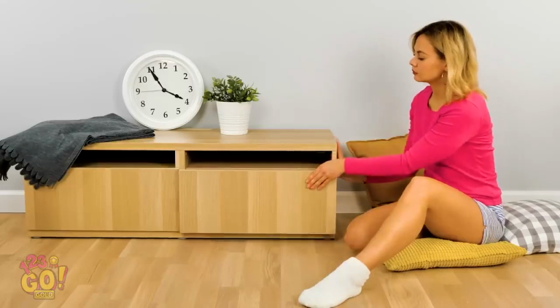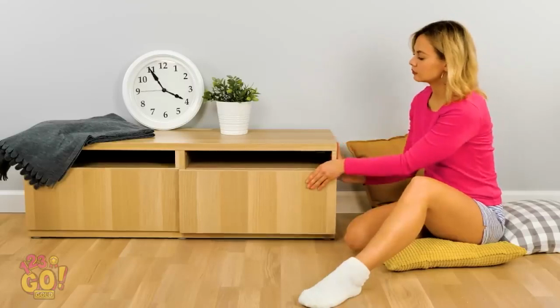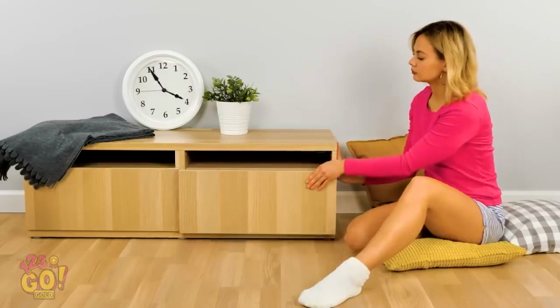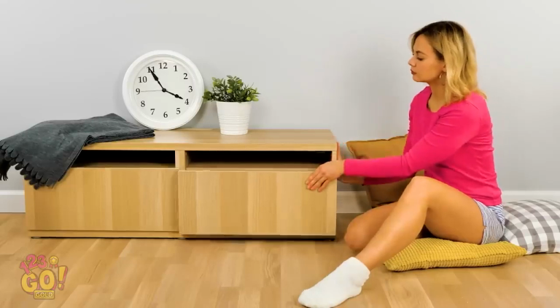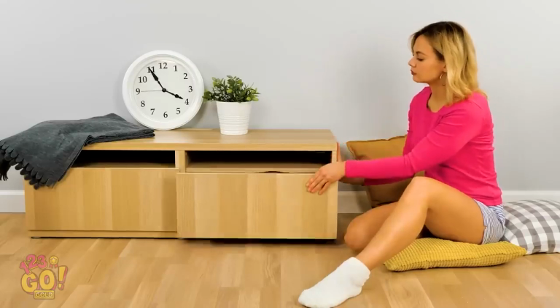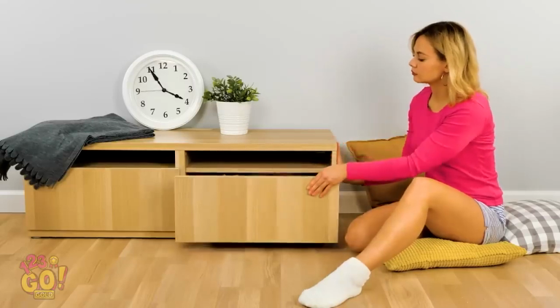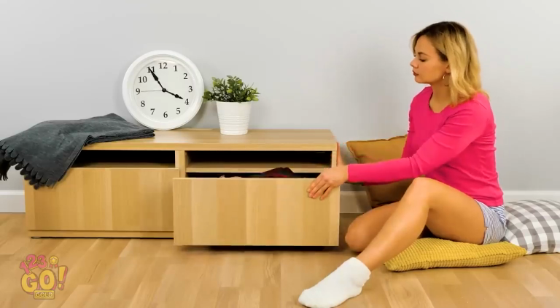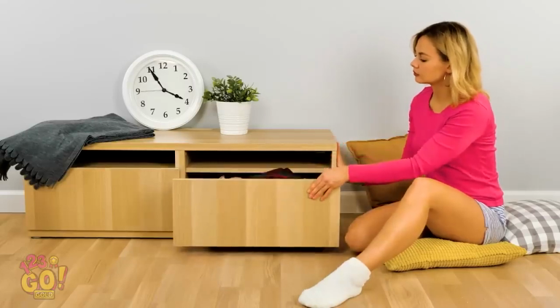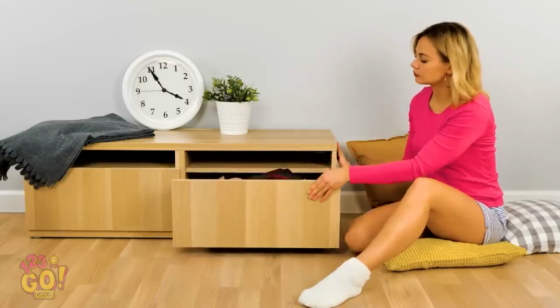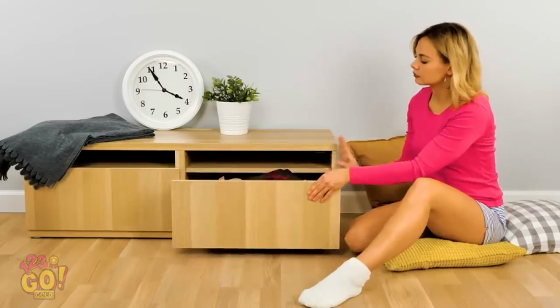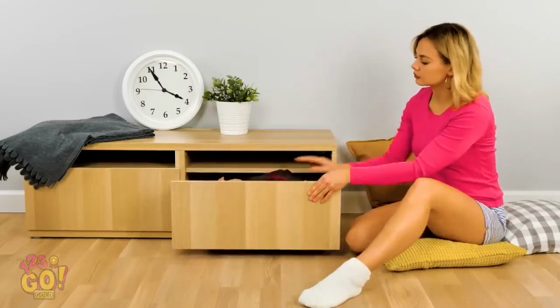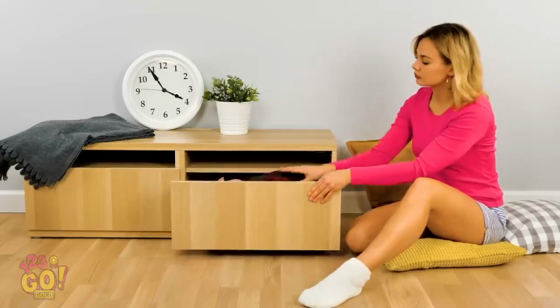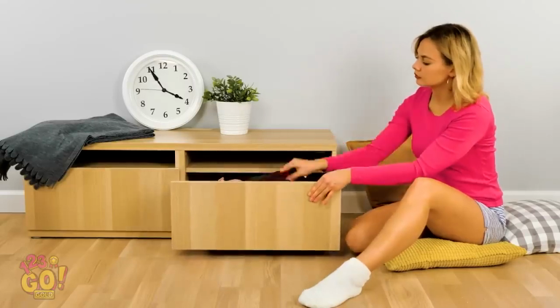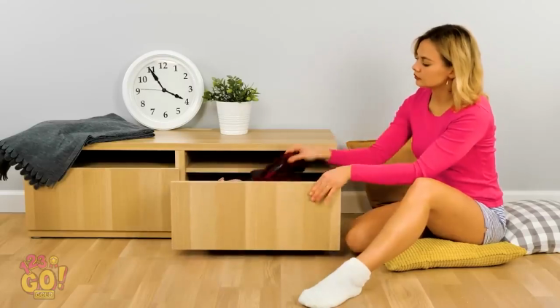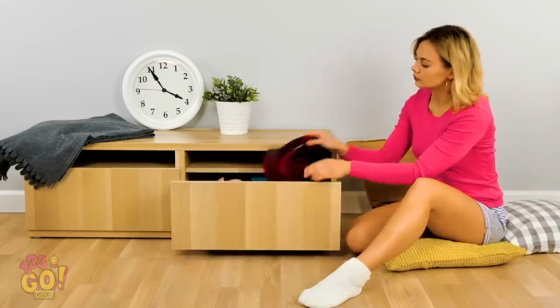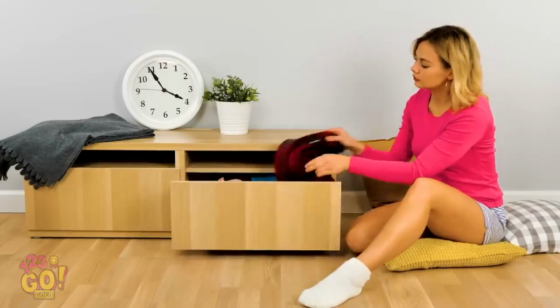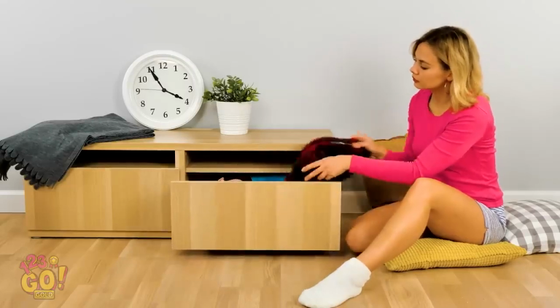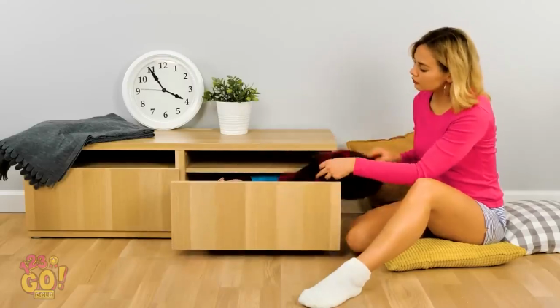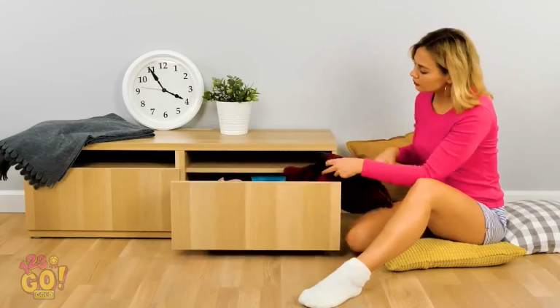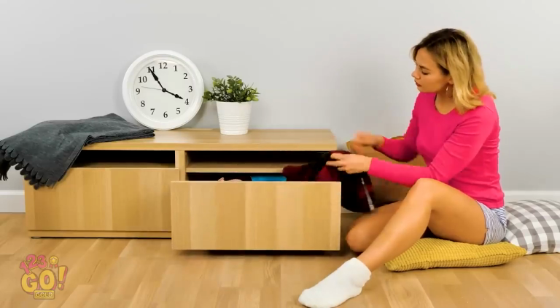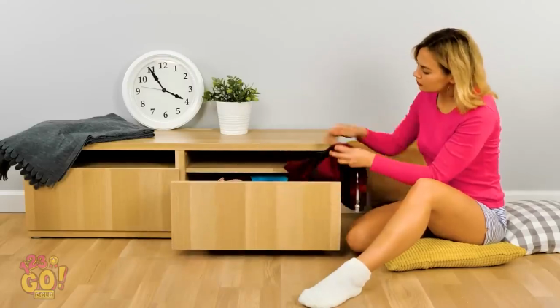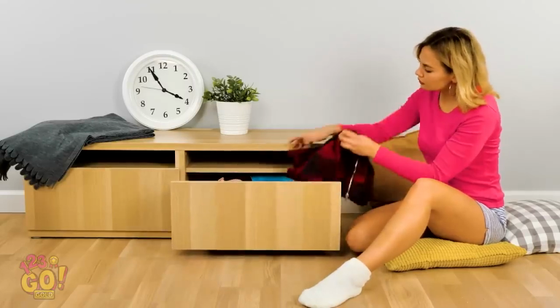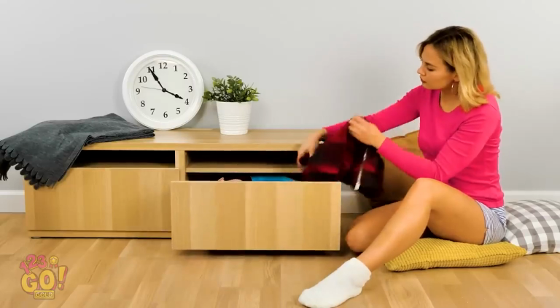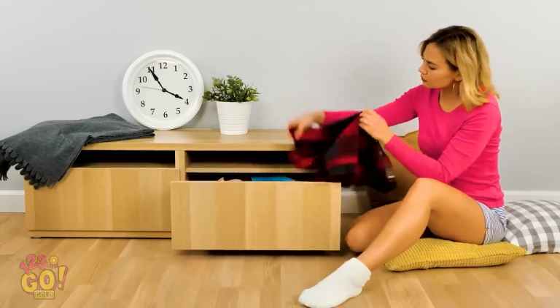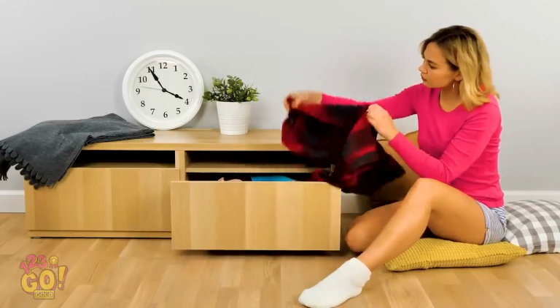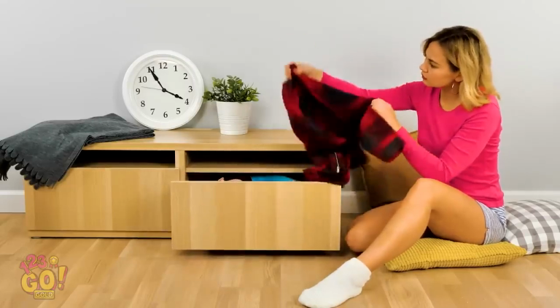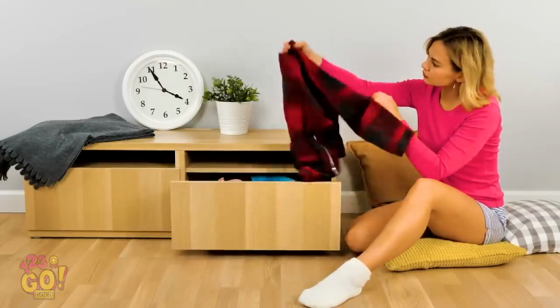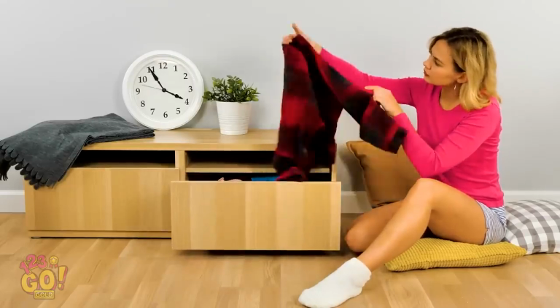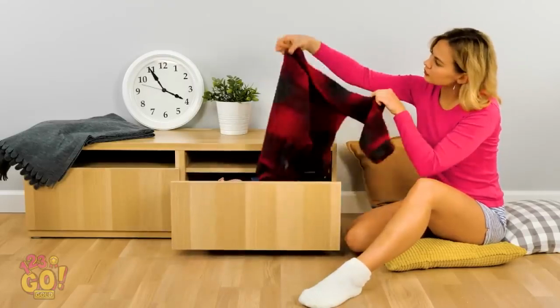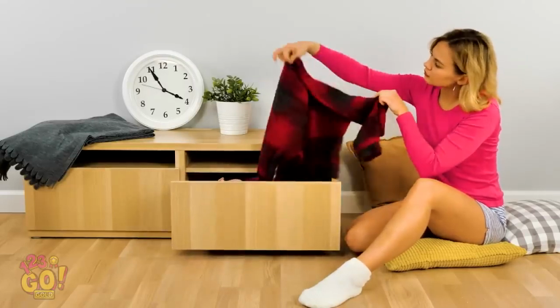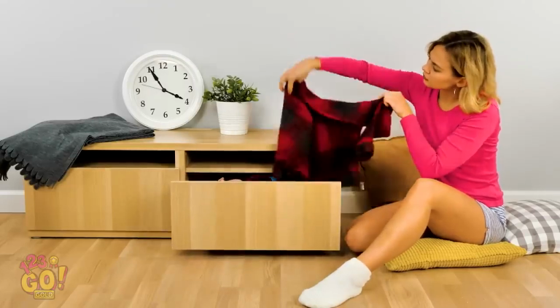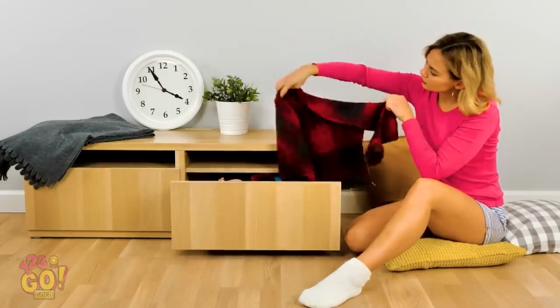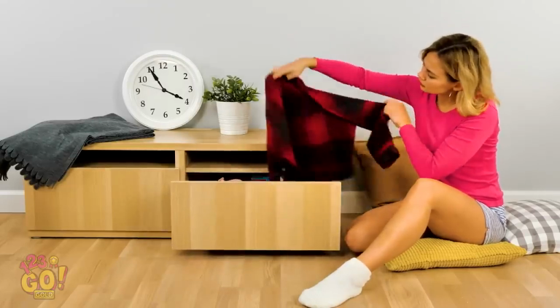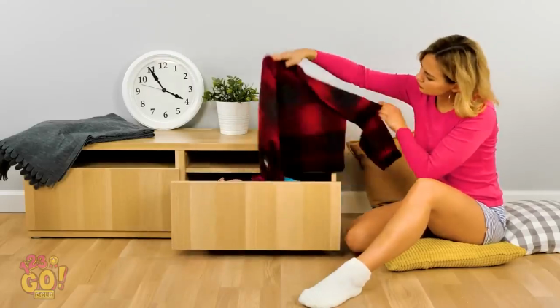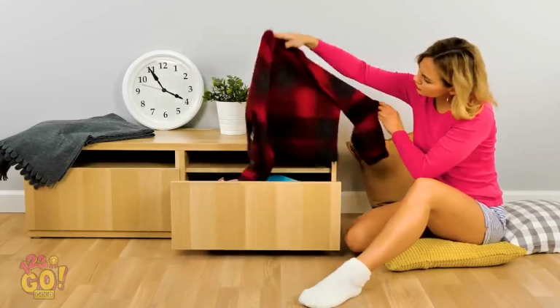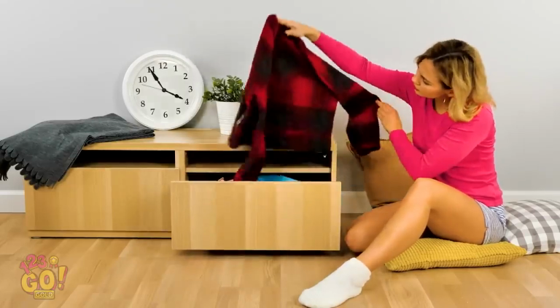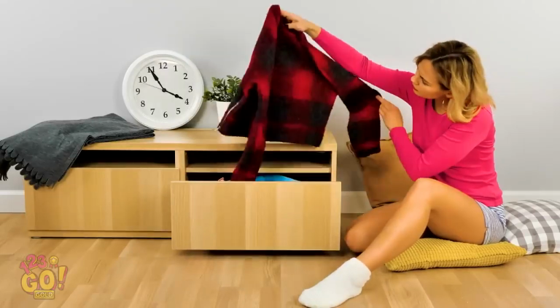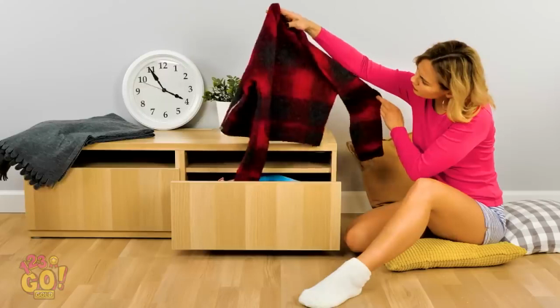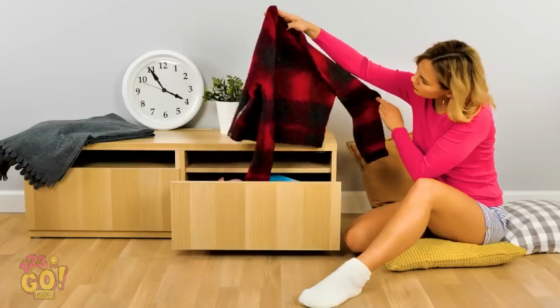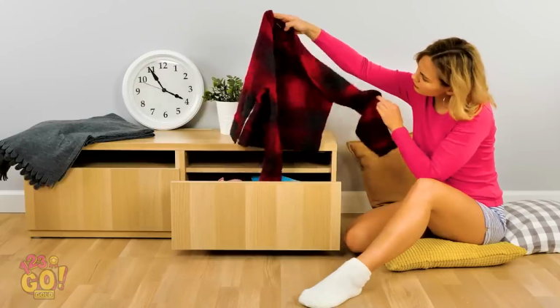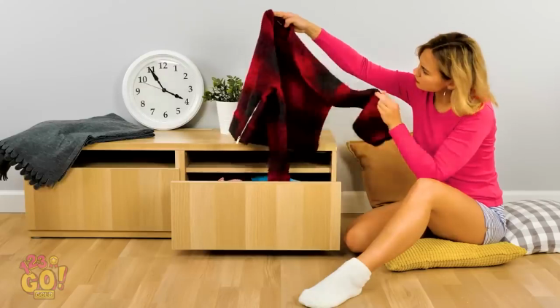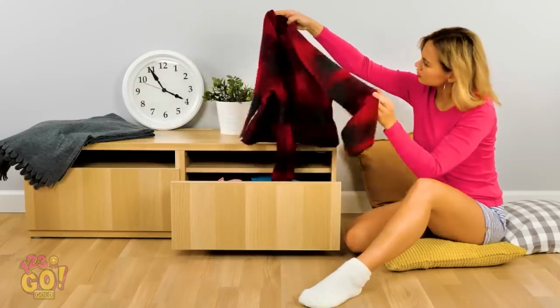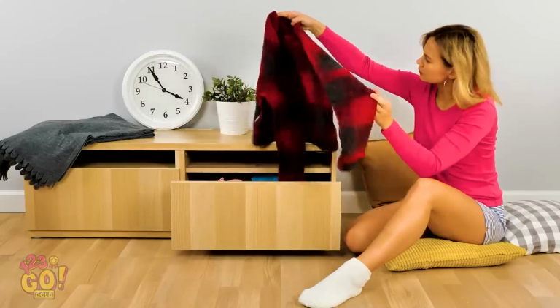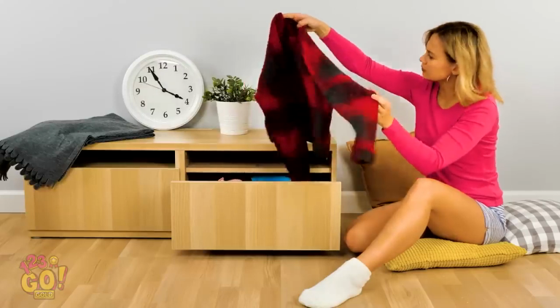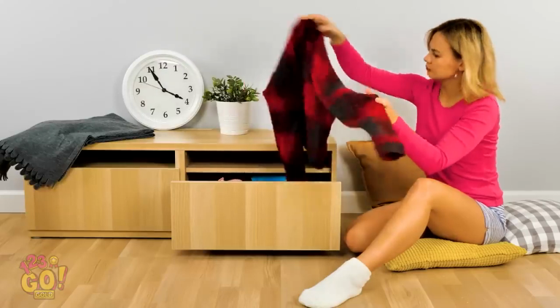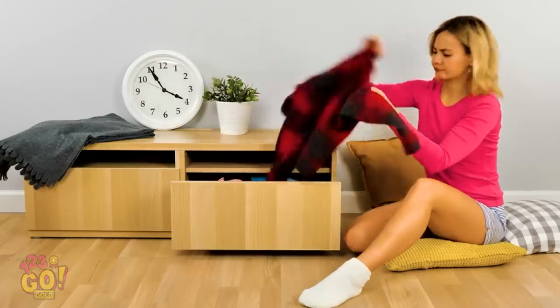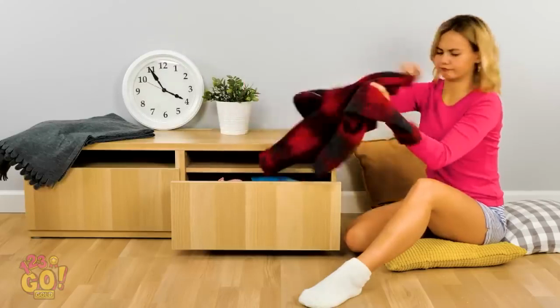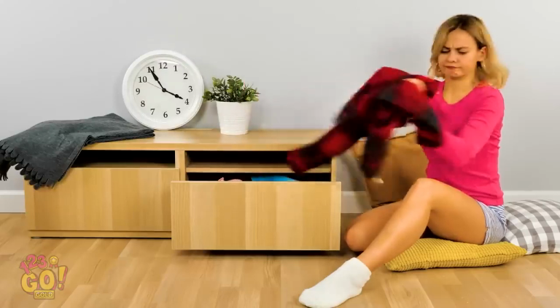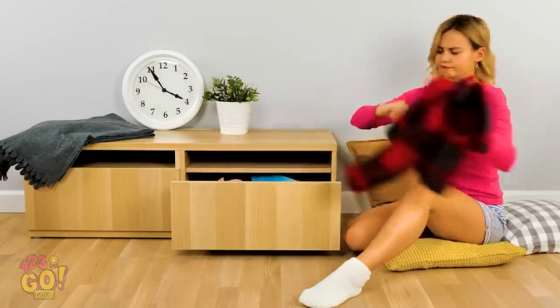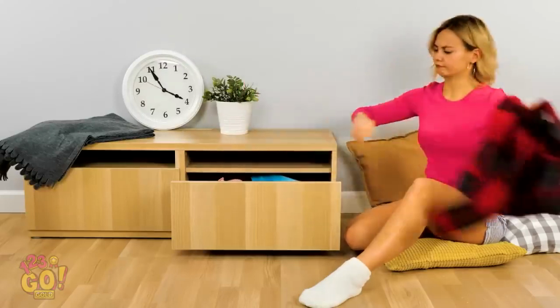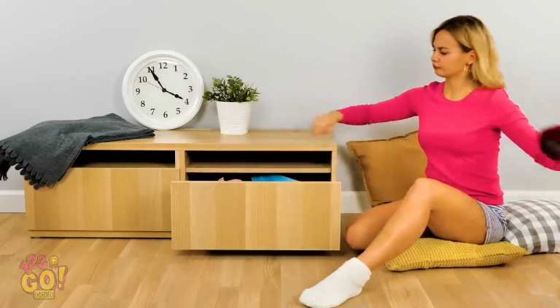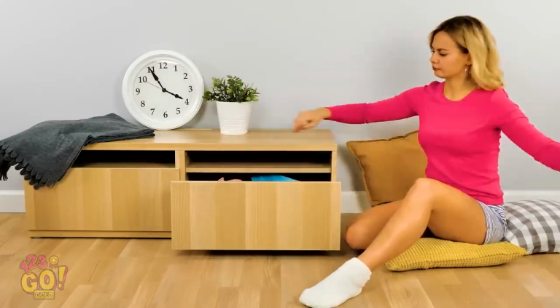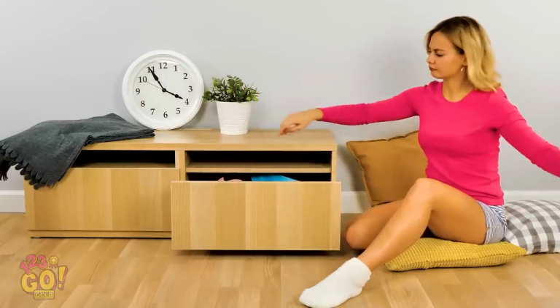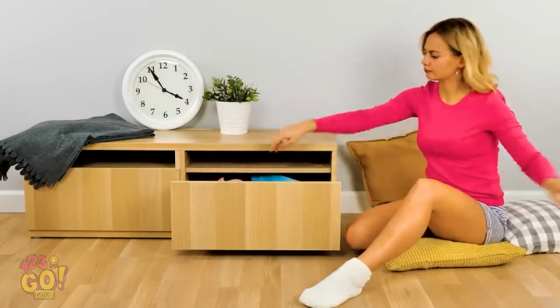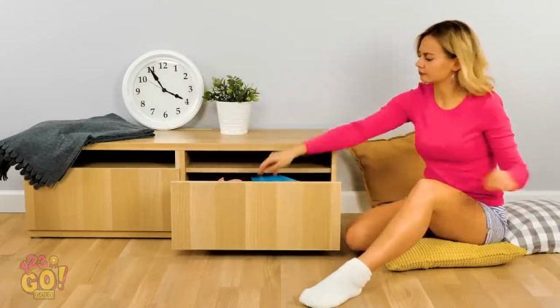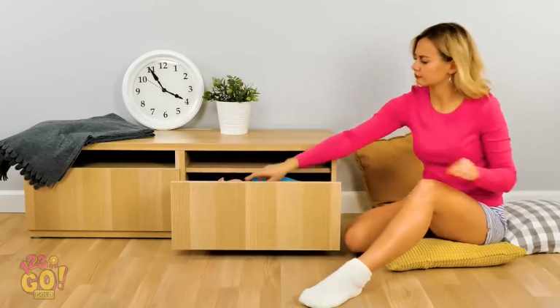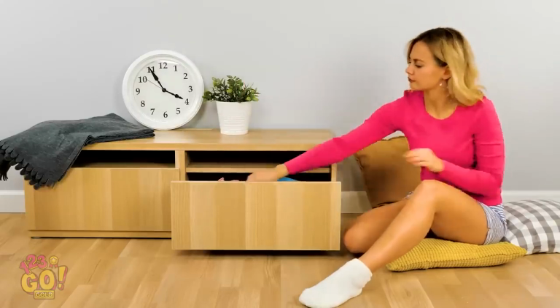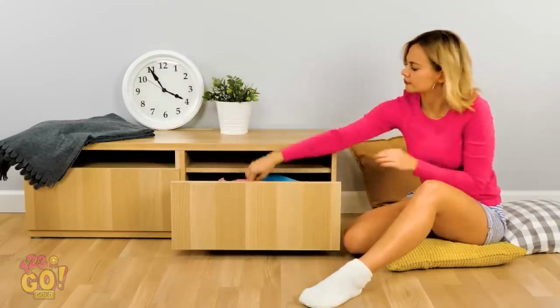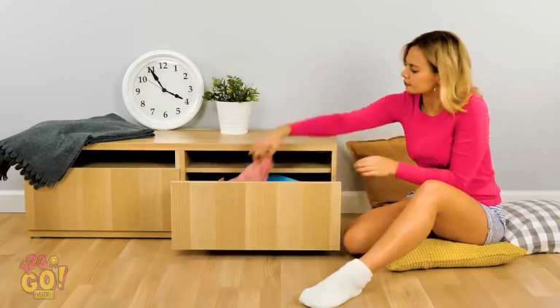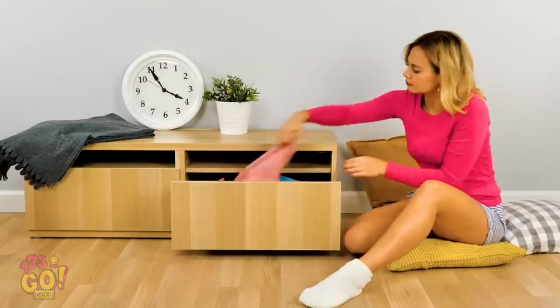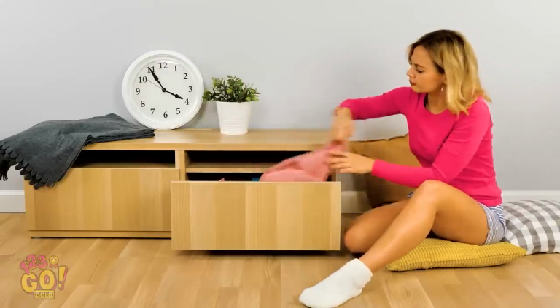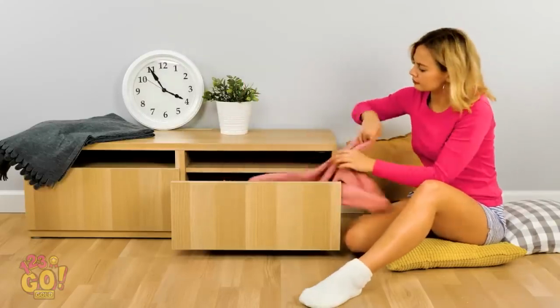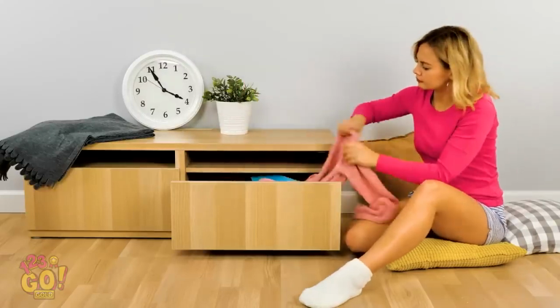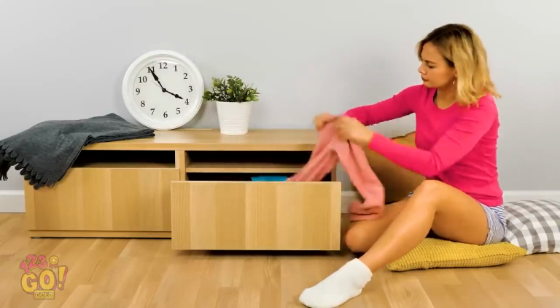It's time to get dressed to go out. What to wear, what to wear. This? Nah, too warm.